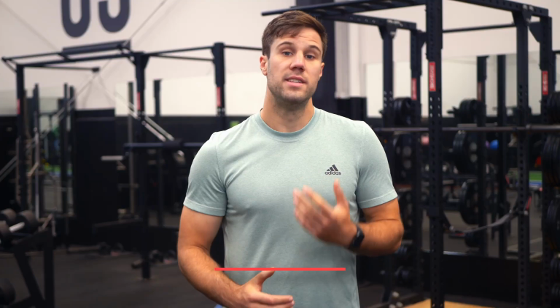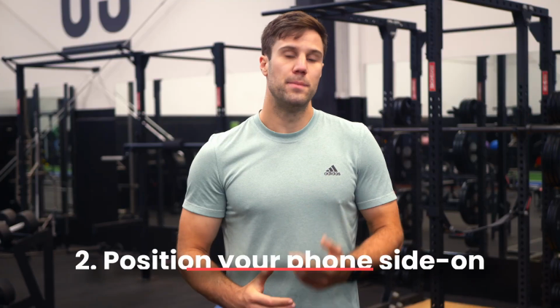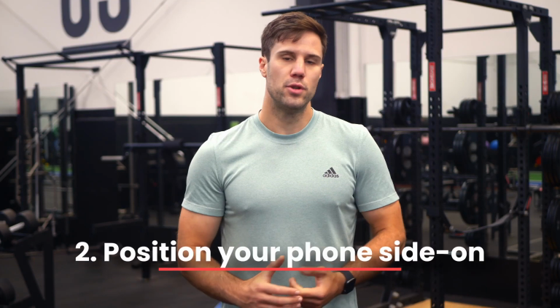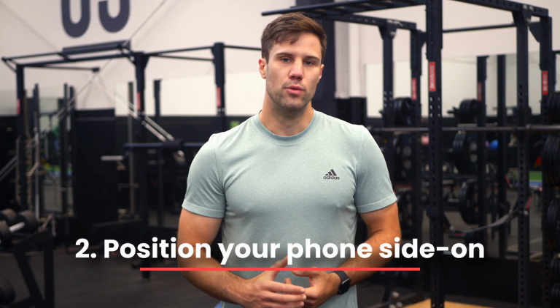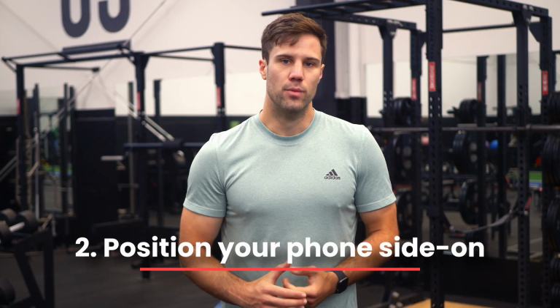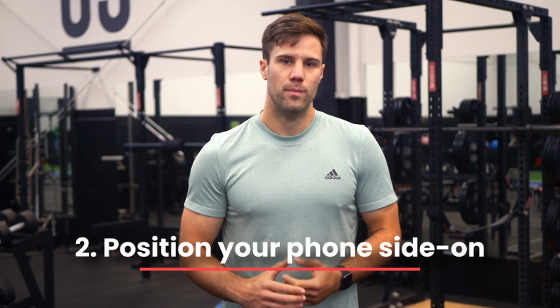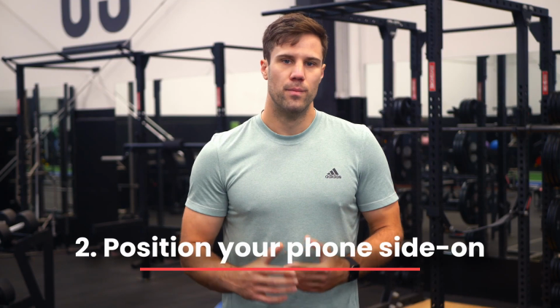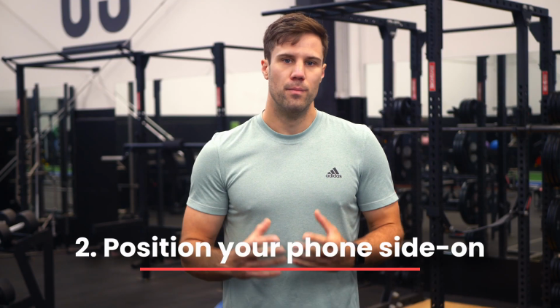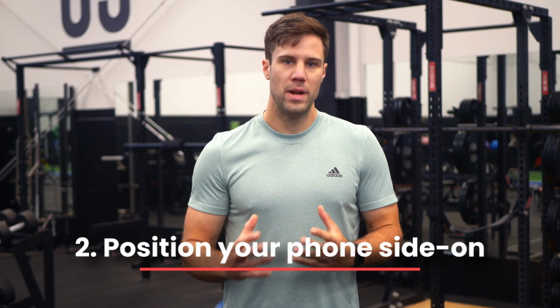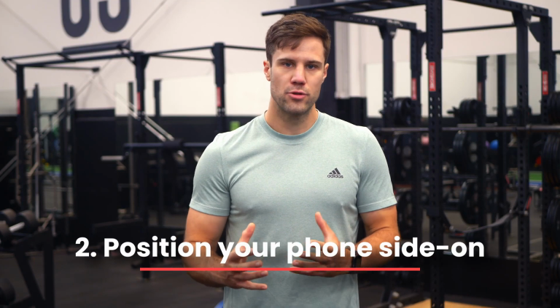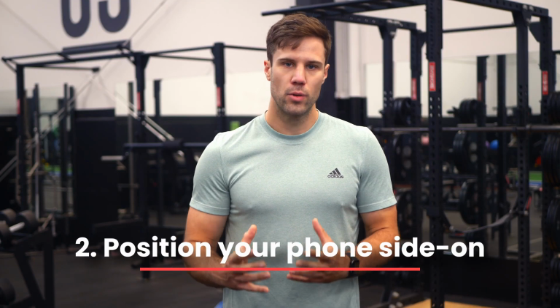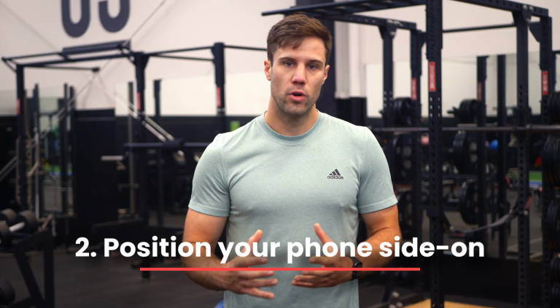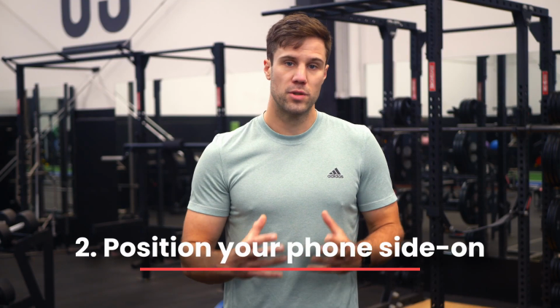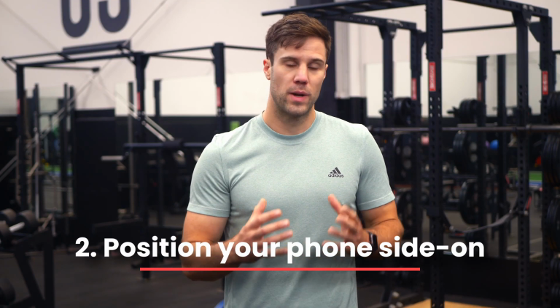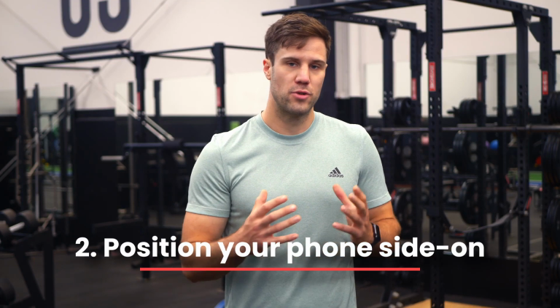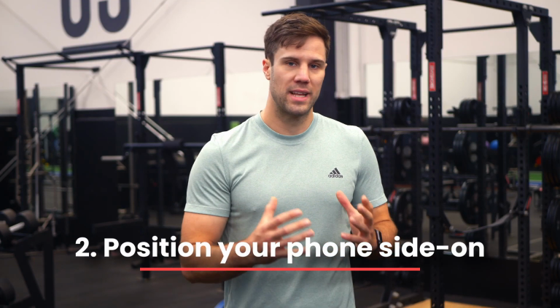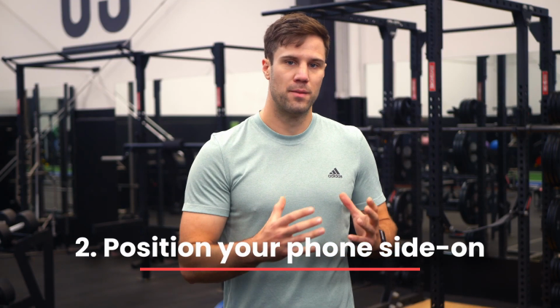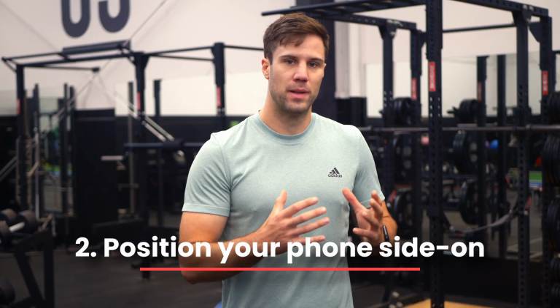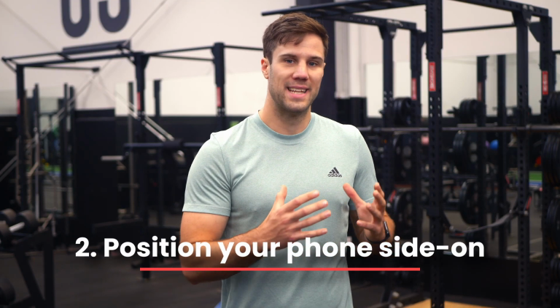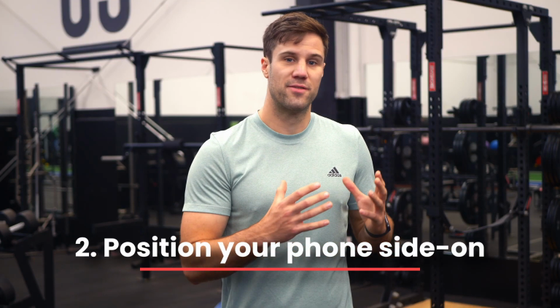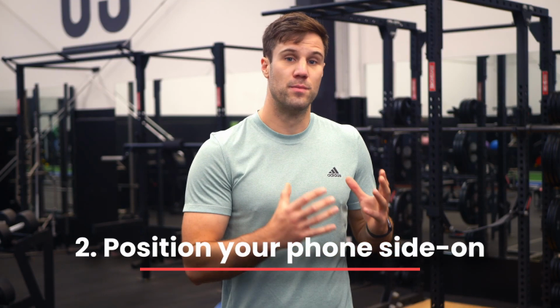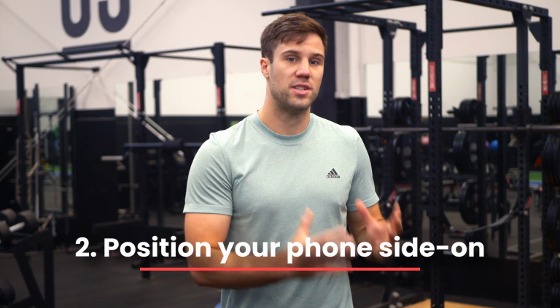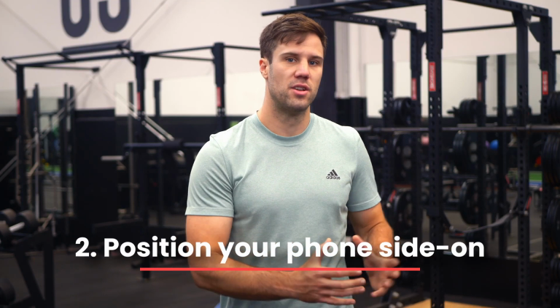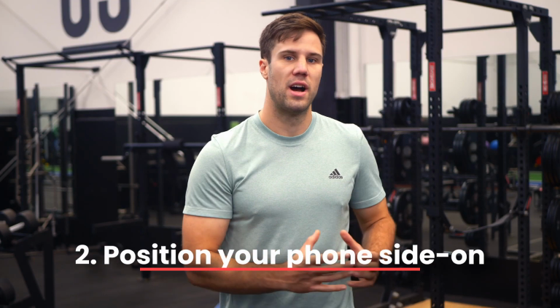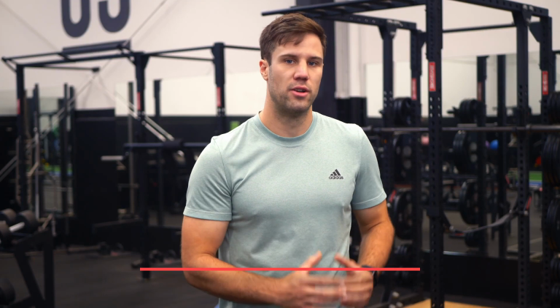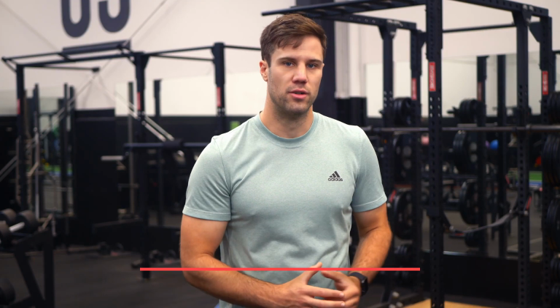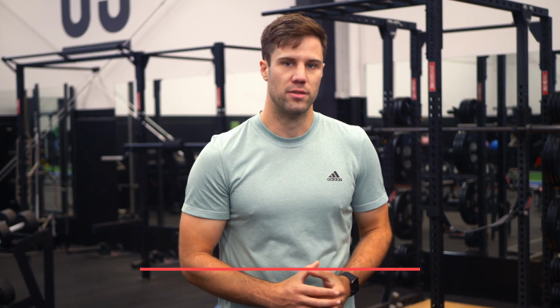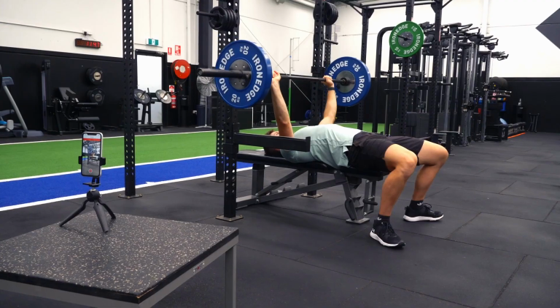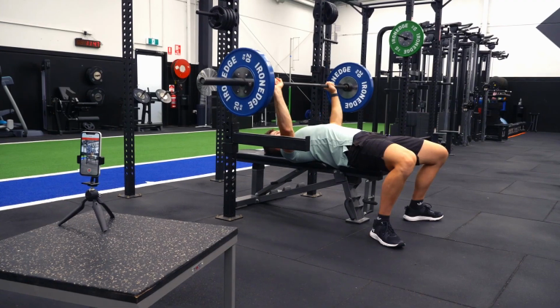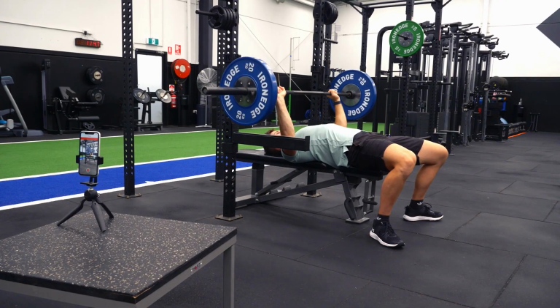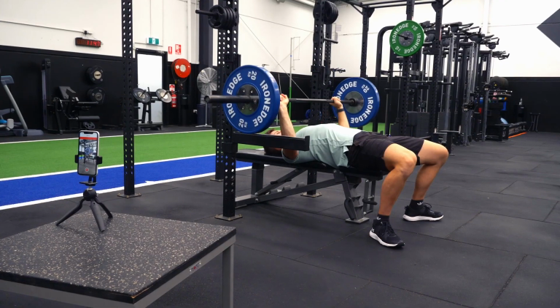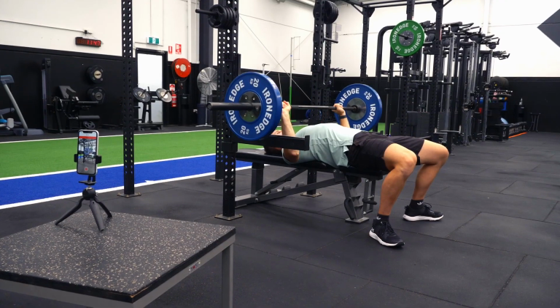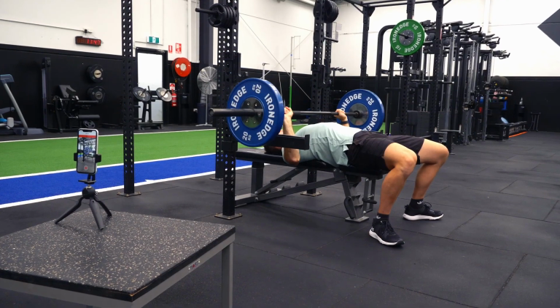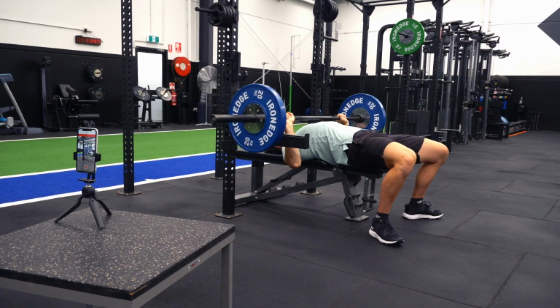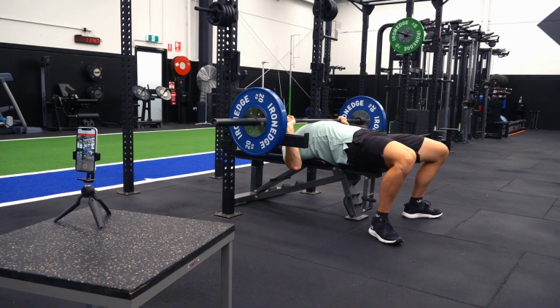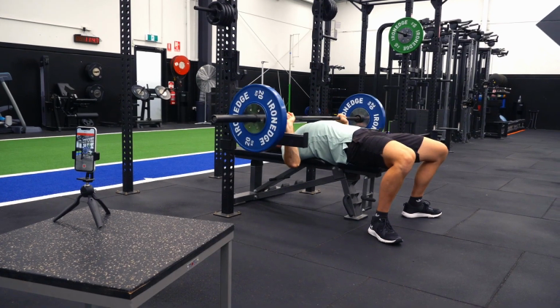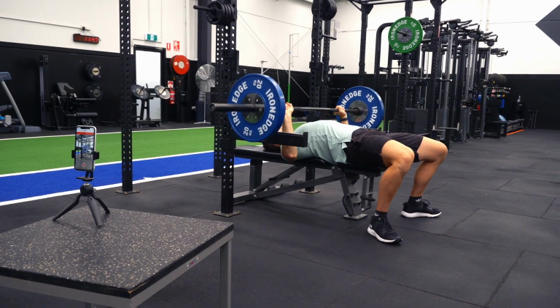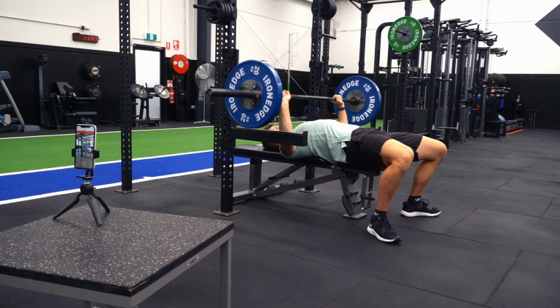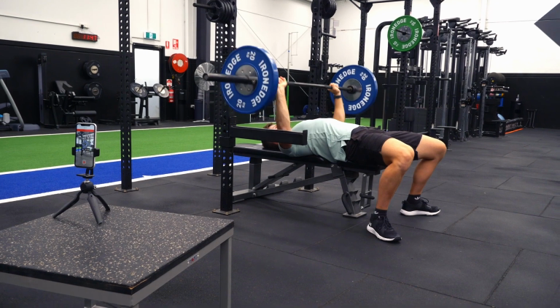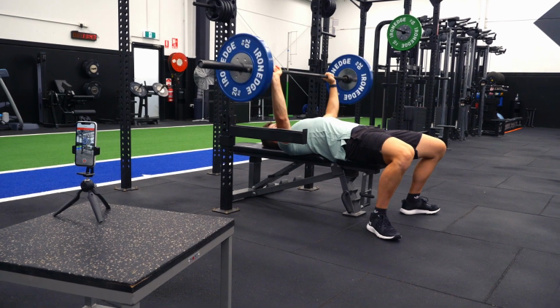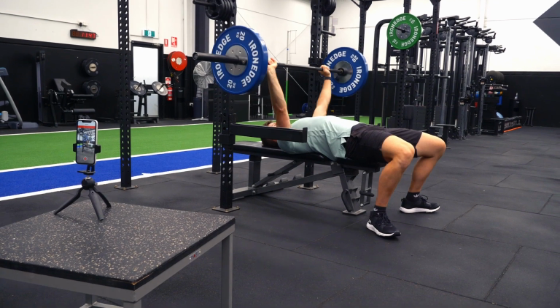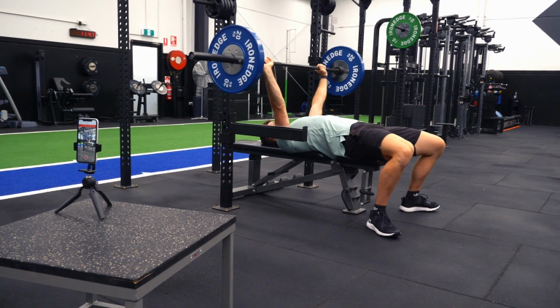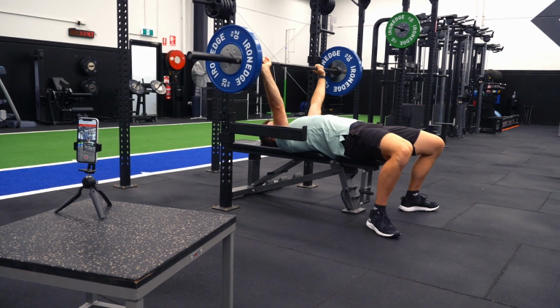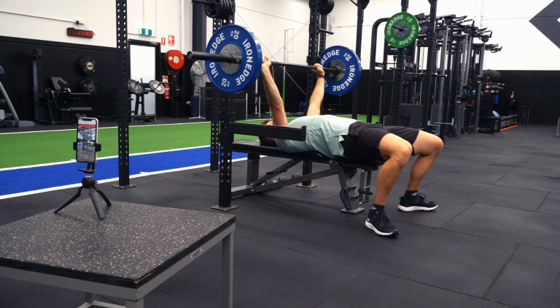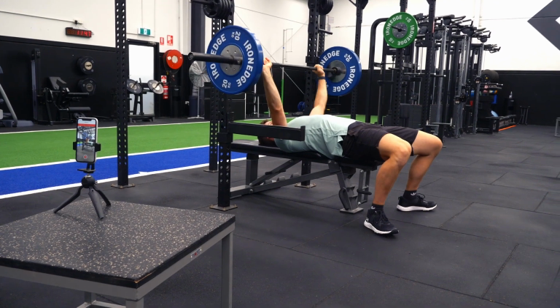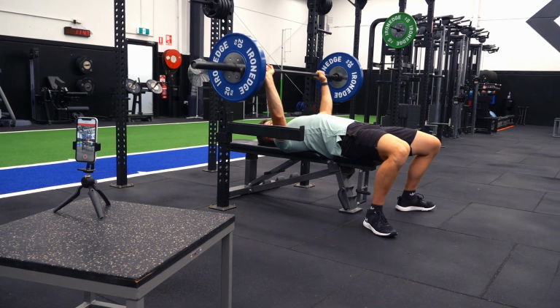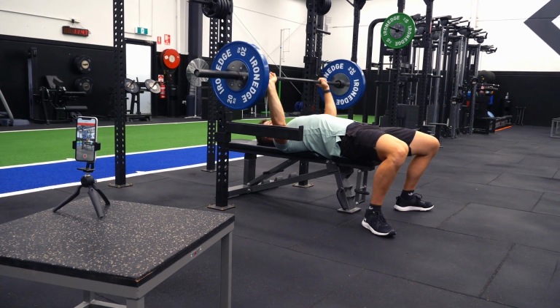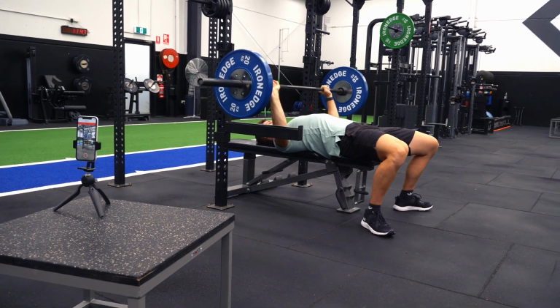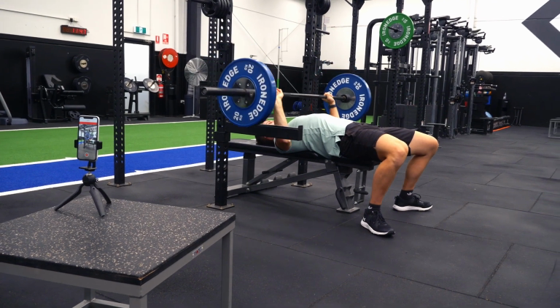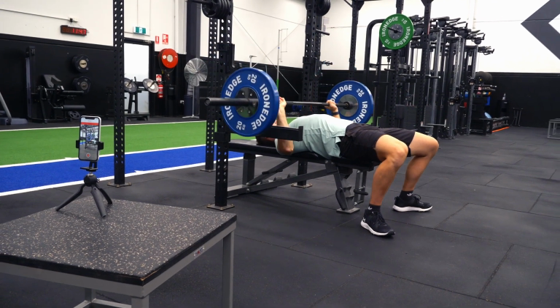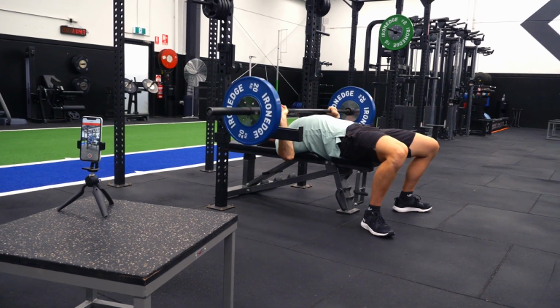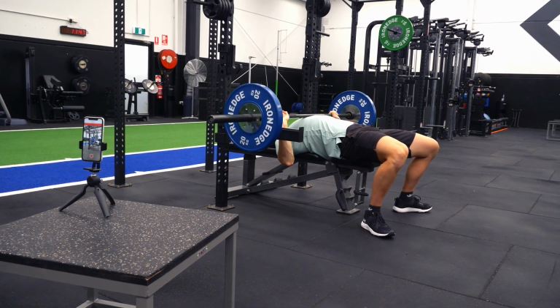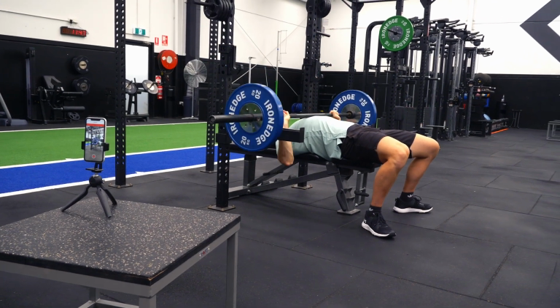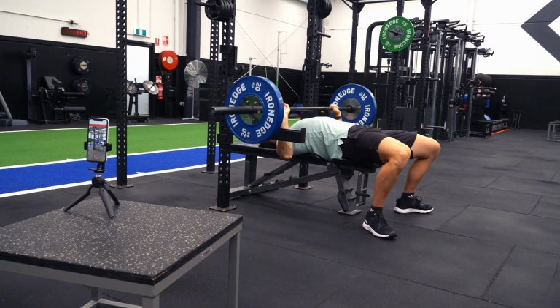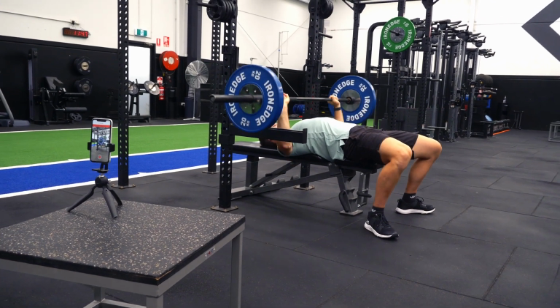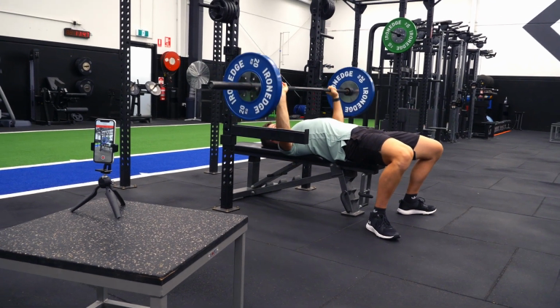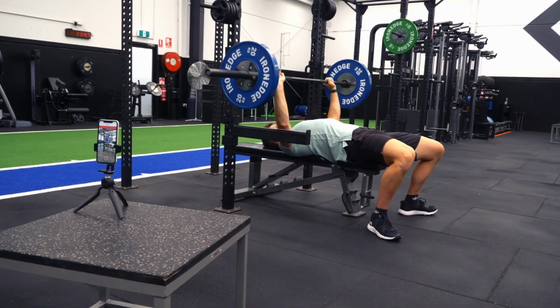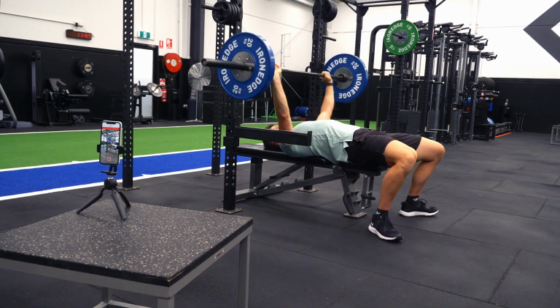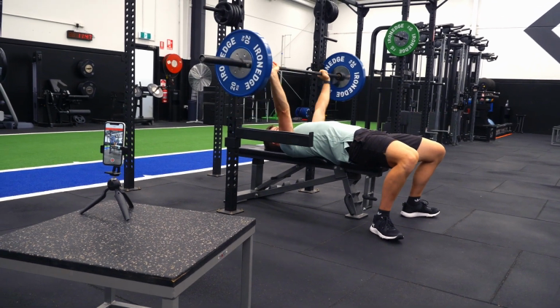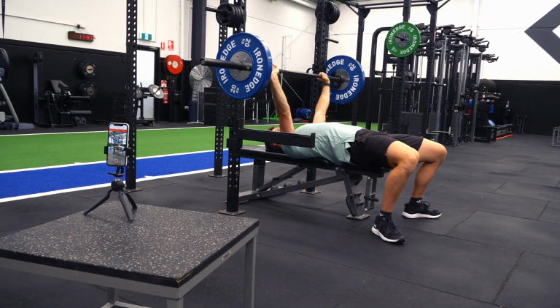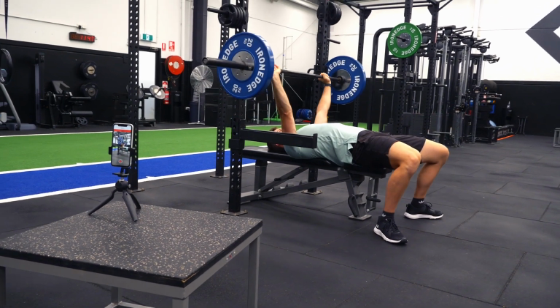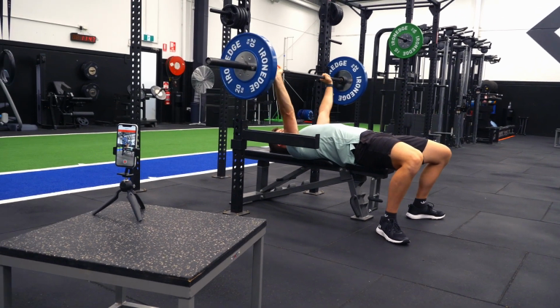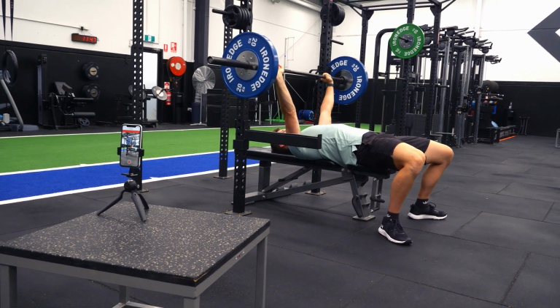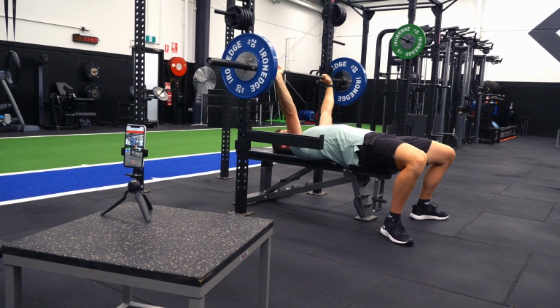Step two: Metric works by tracking the plates from side on, so you need to have the phone roughly side on to the barbell, within 10 to 20 degrees from the end.